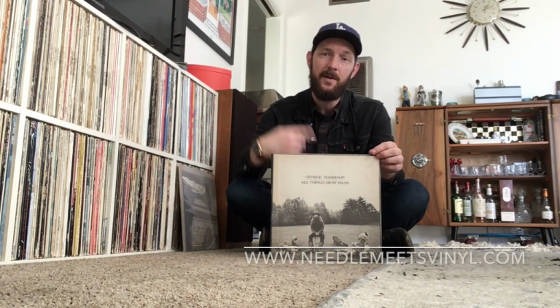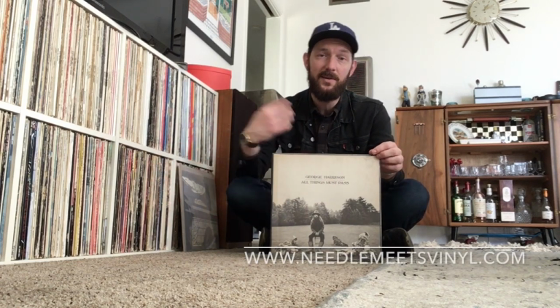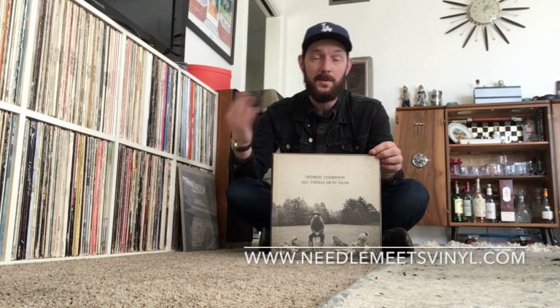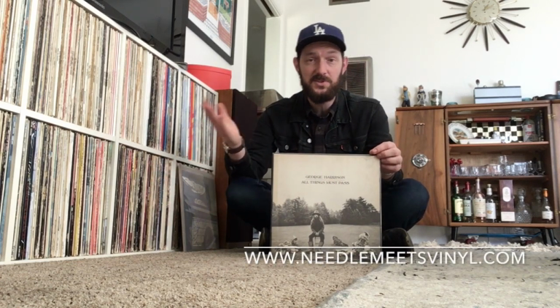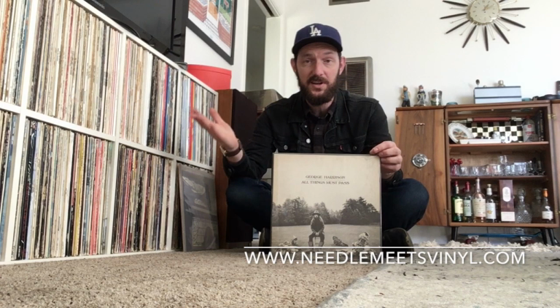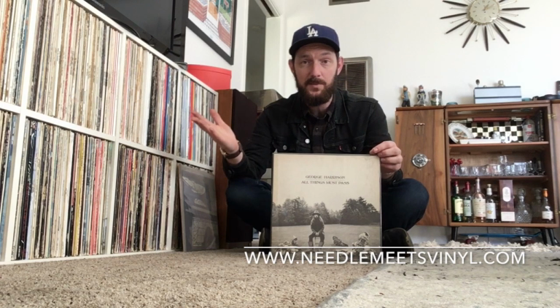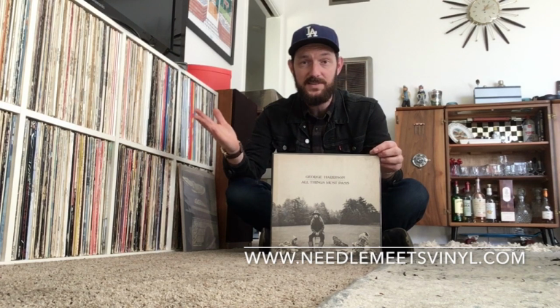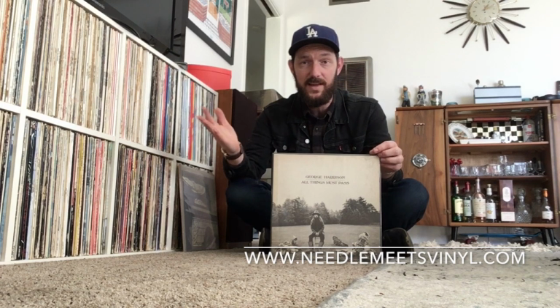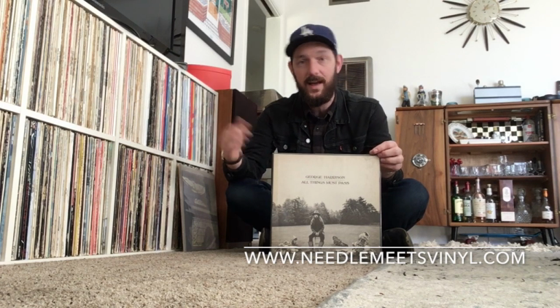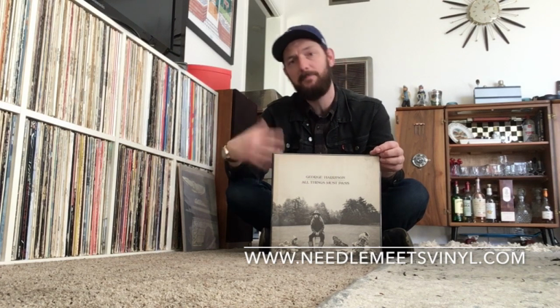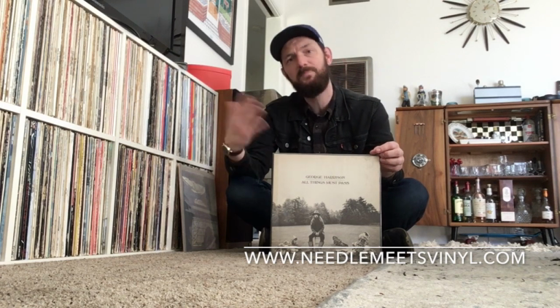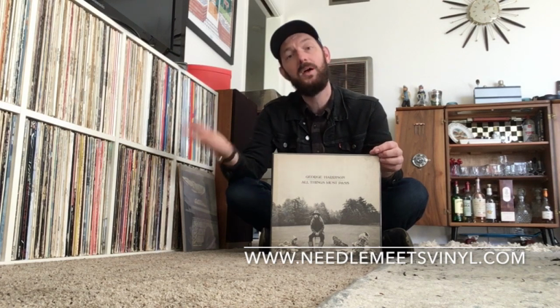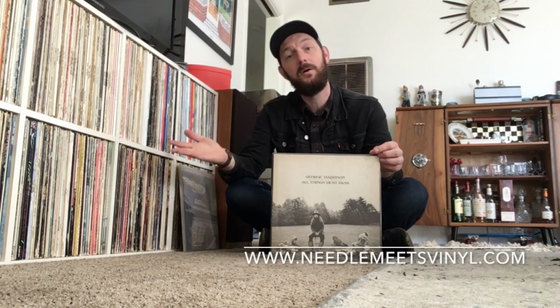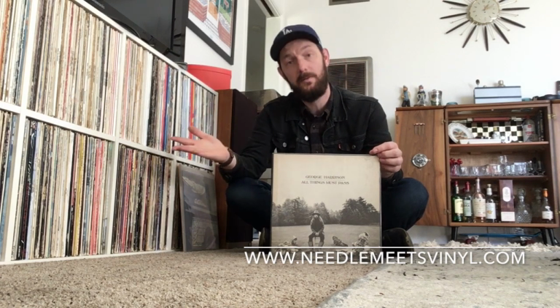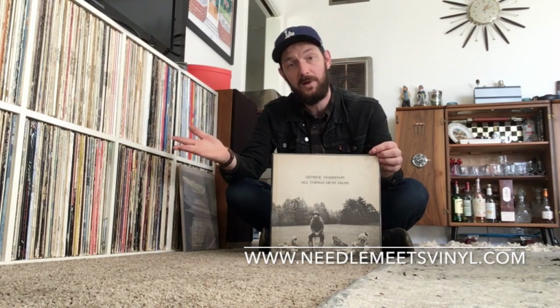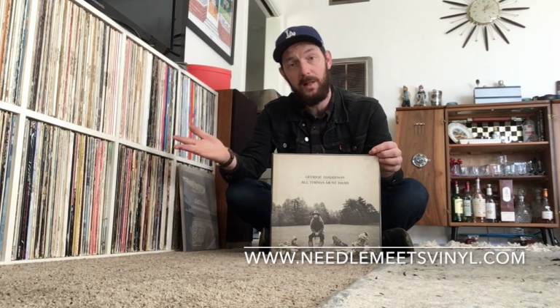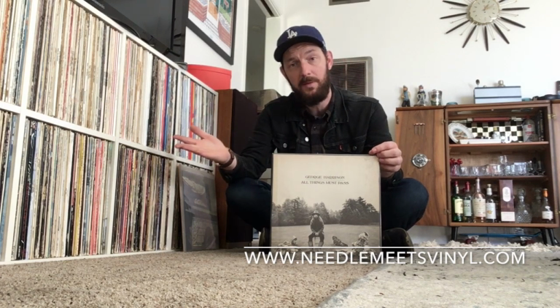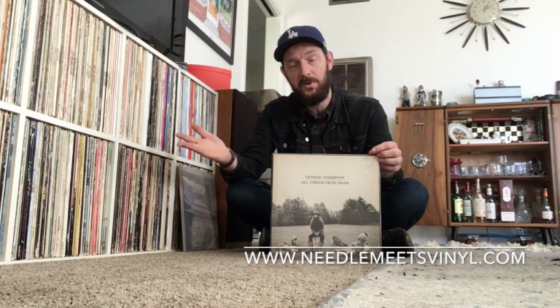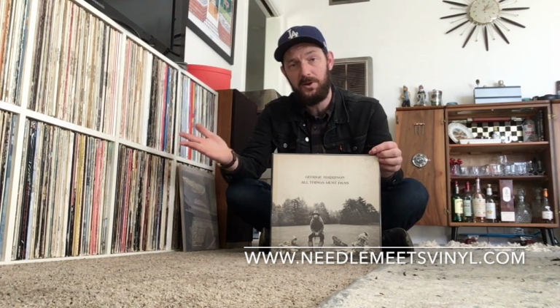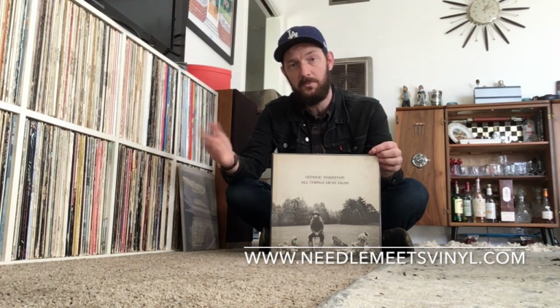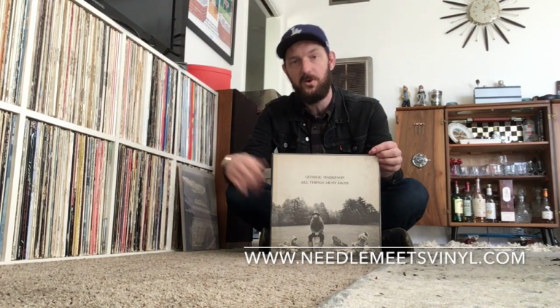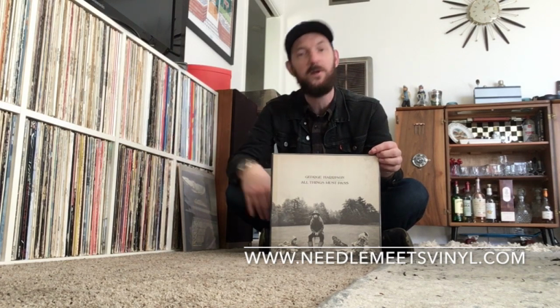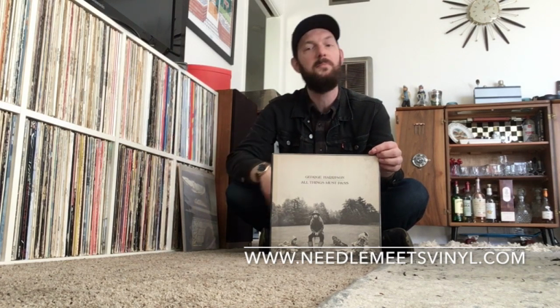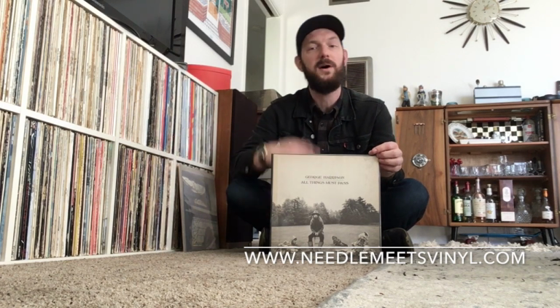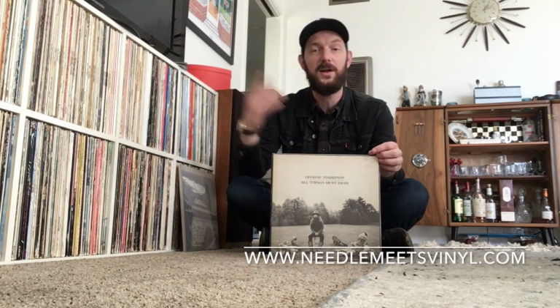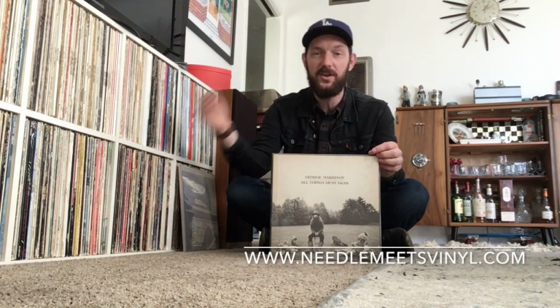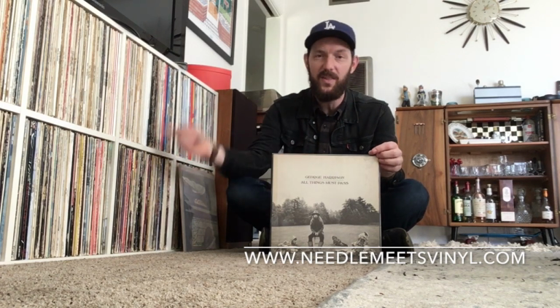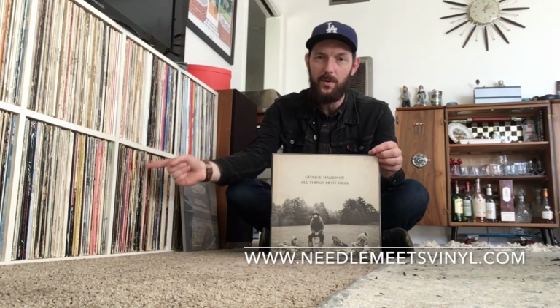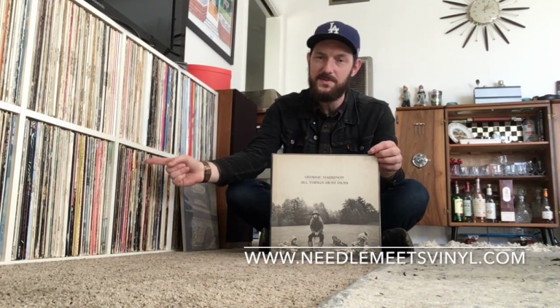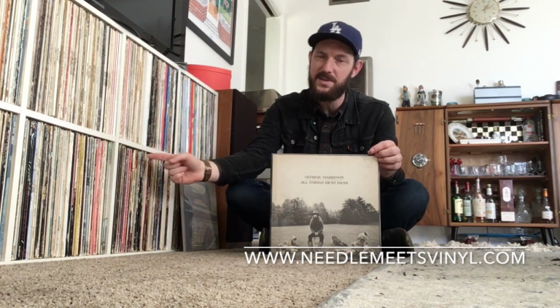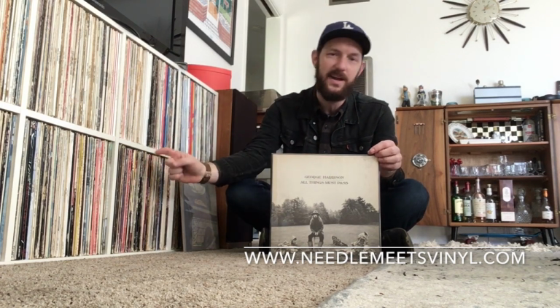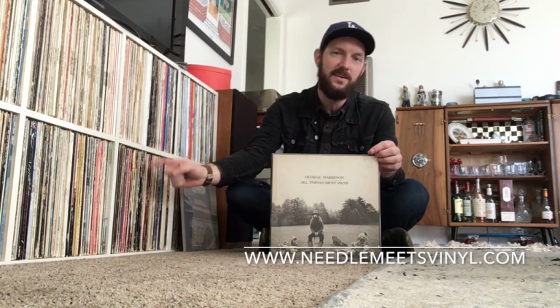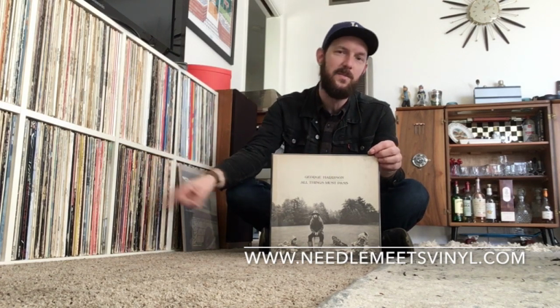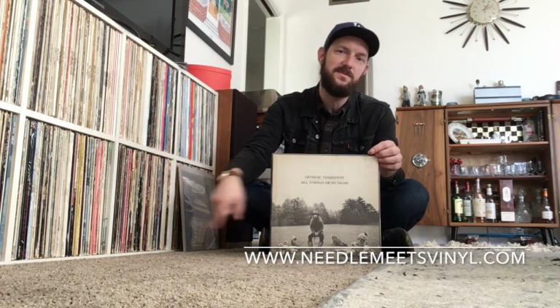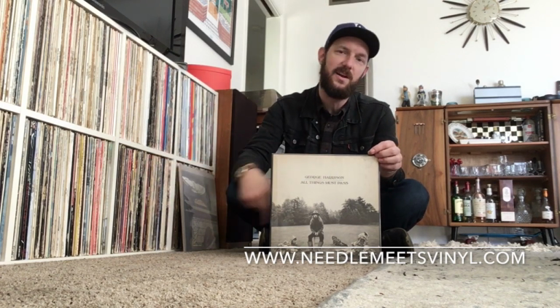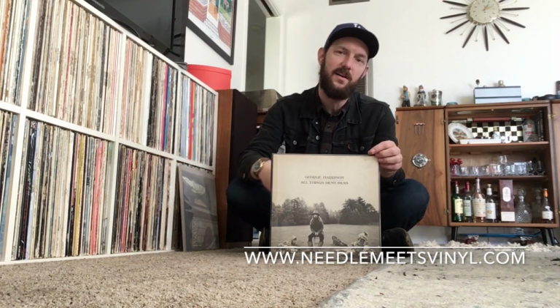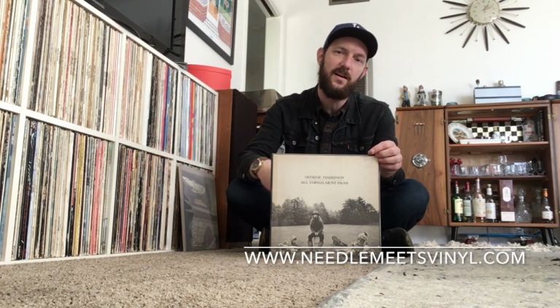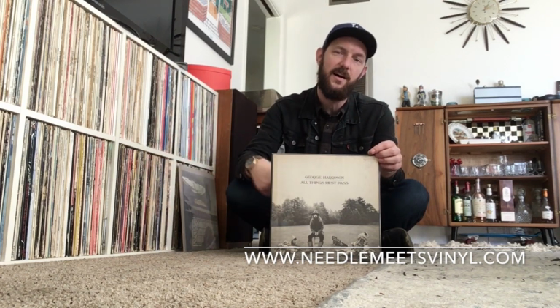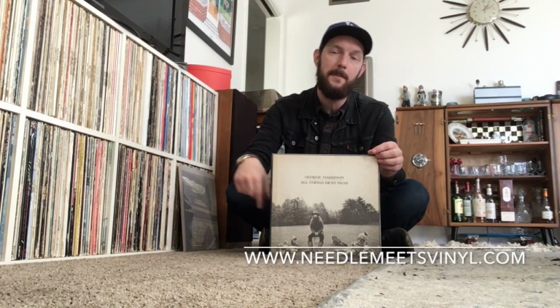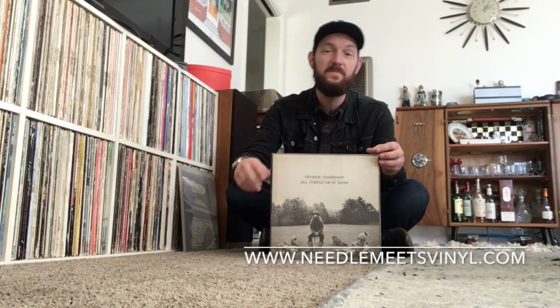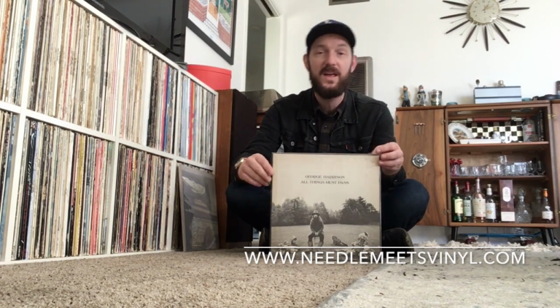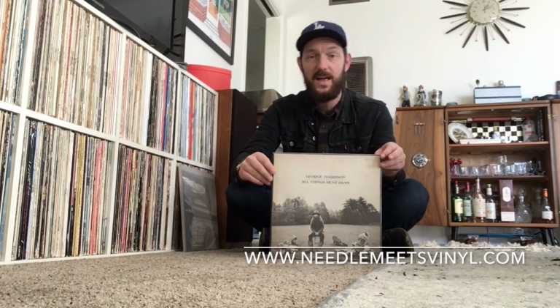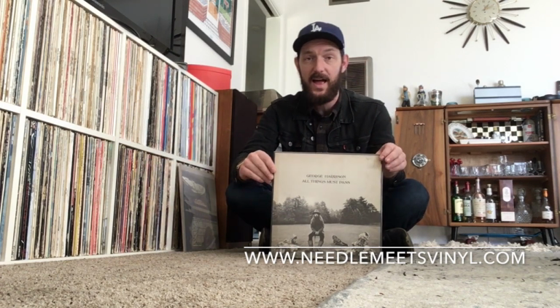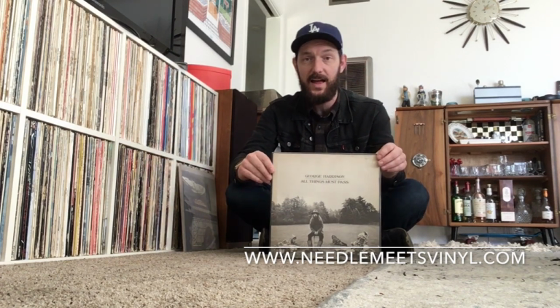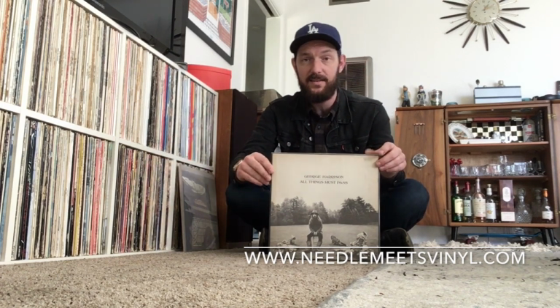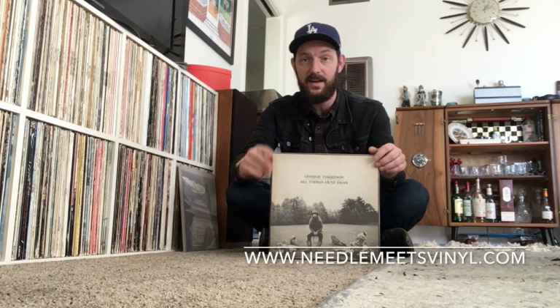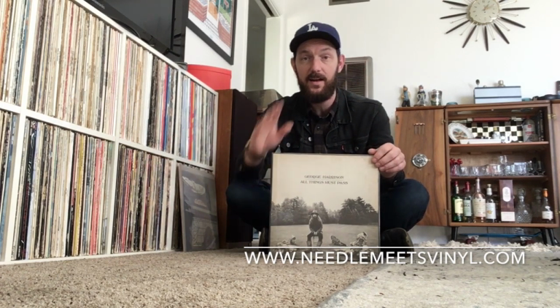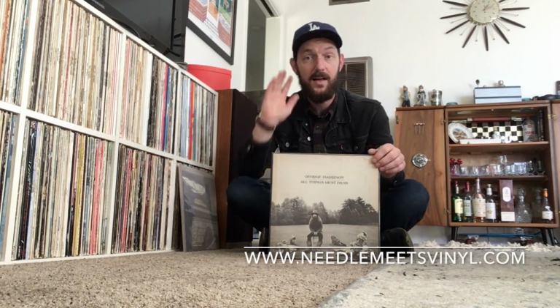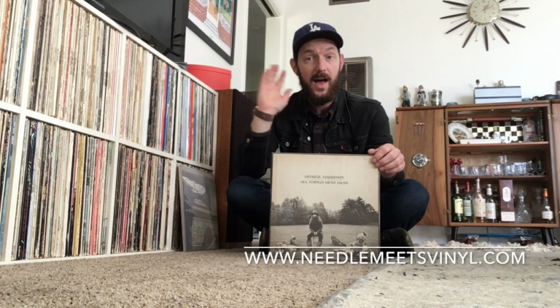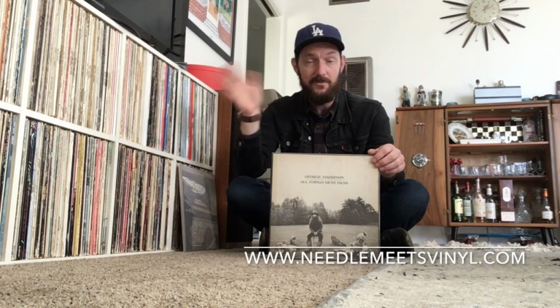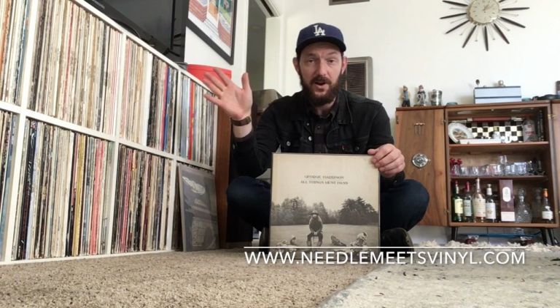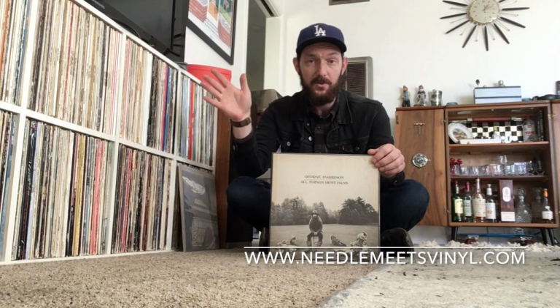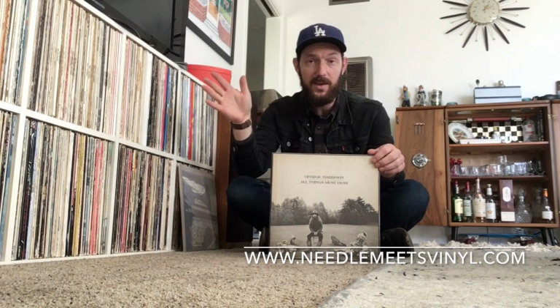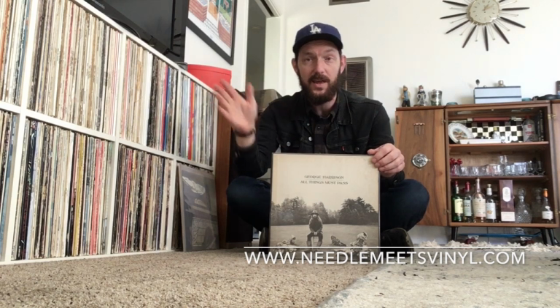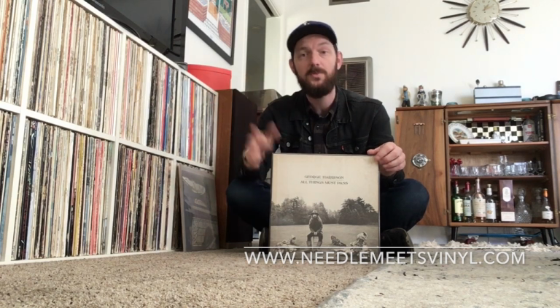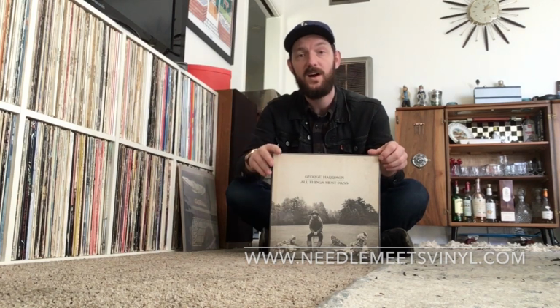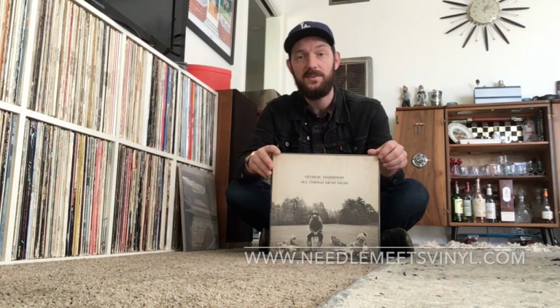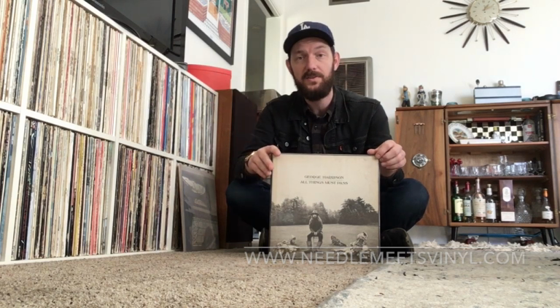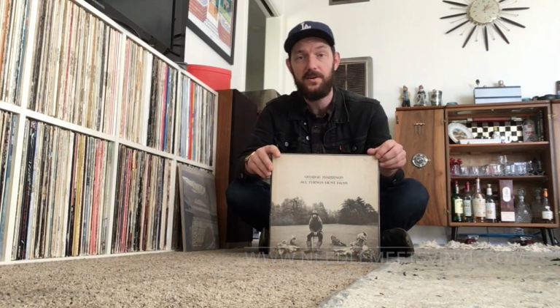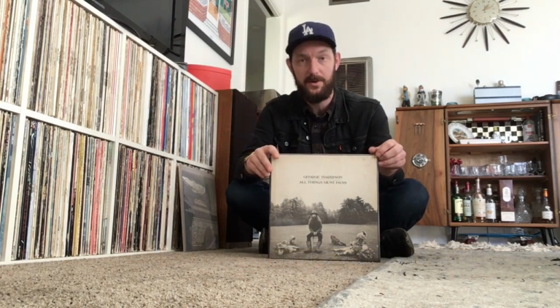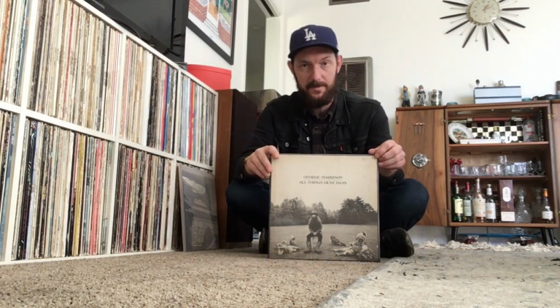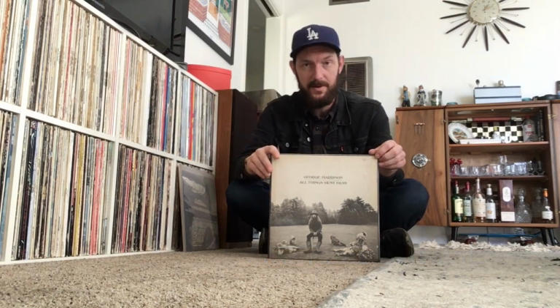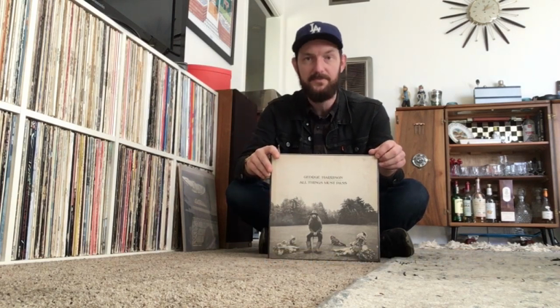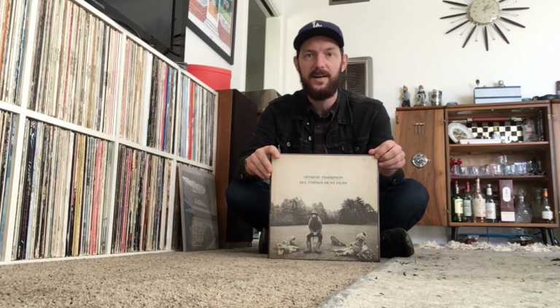How many times are you going to hear me say that? Probably a million more. But go to the website, neelymeansvinyl.com, and have a great weekend. We'll talk to you later. Bye for now.